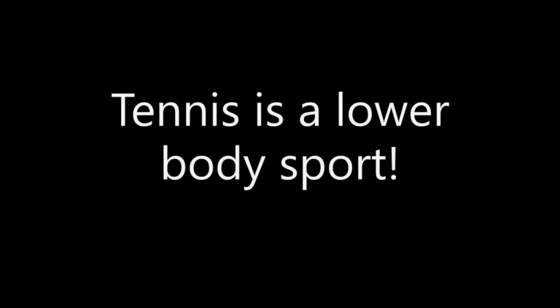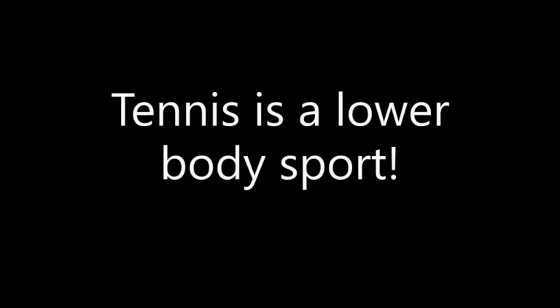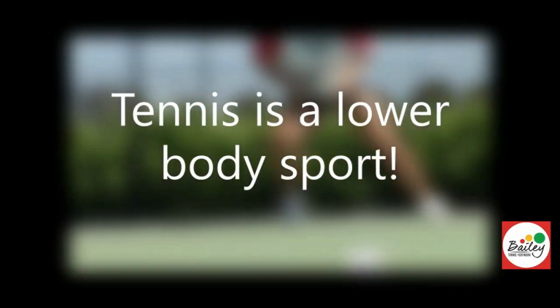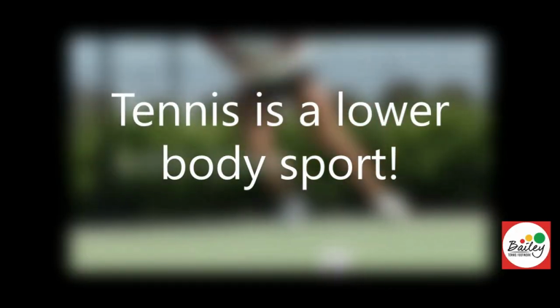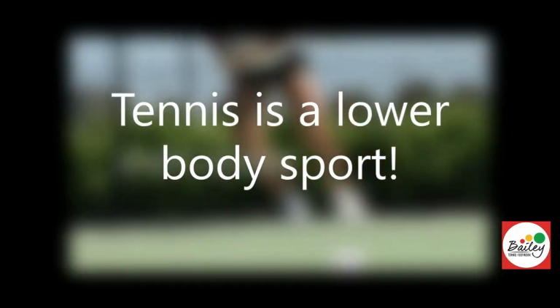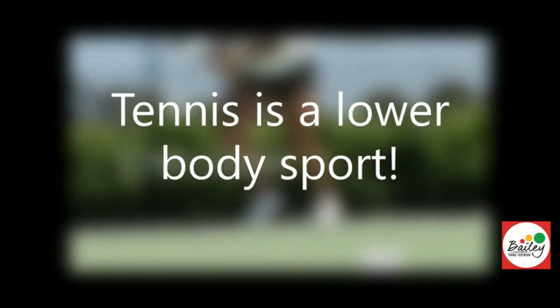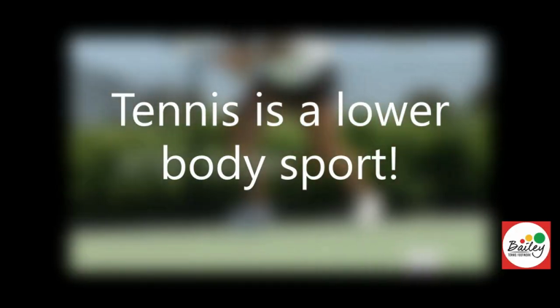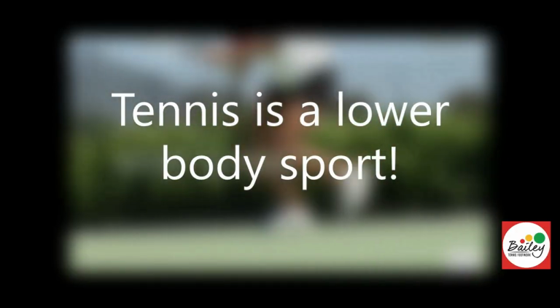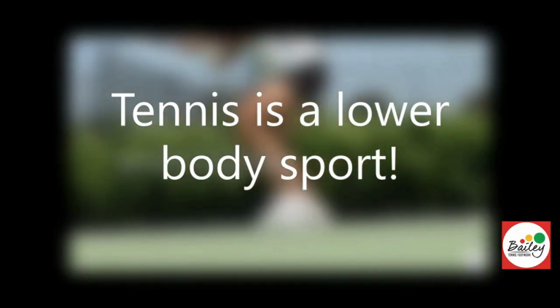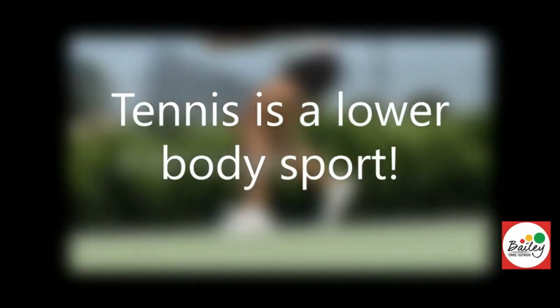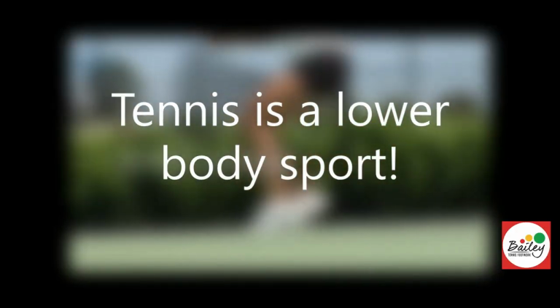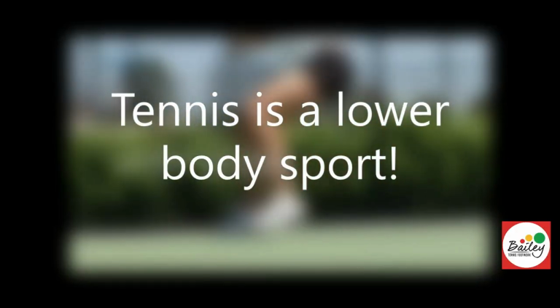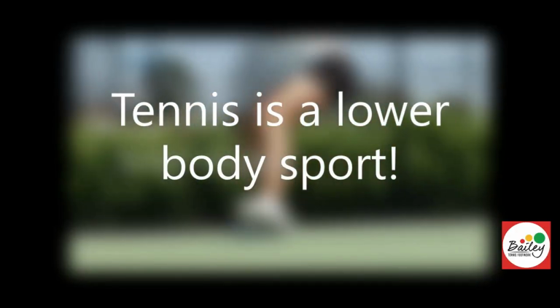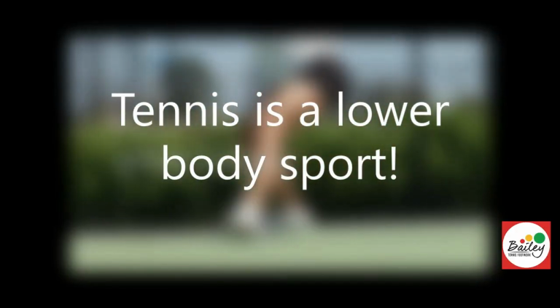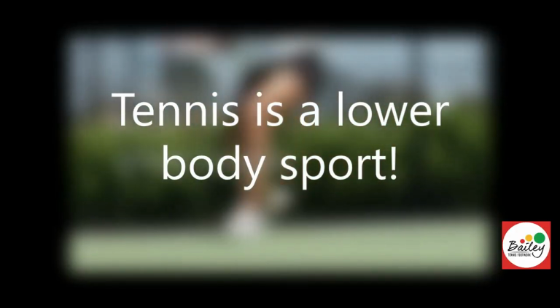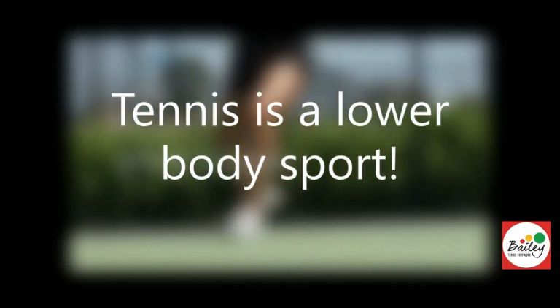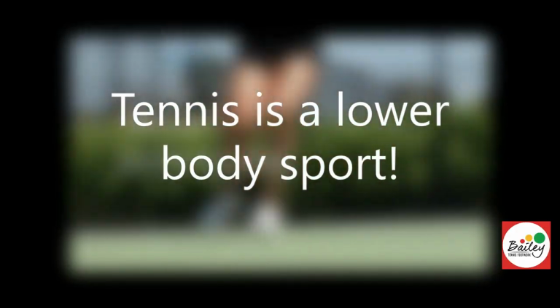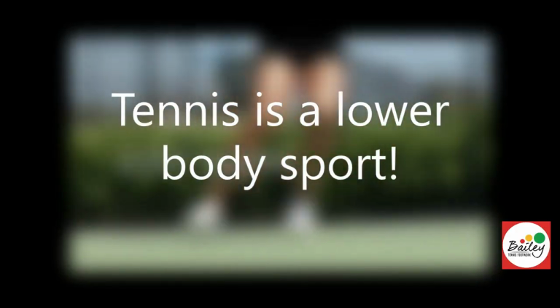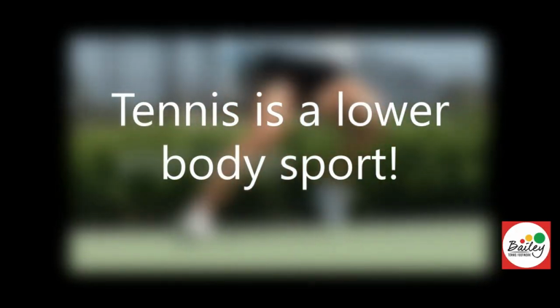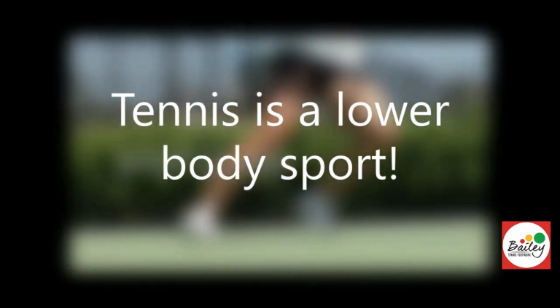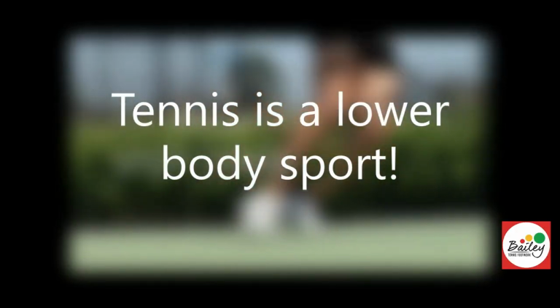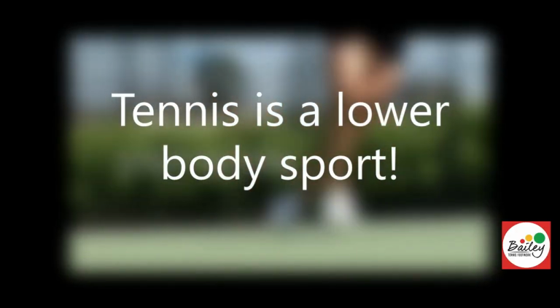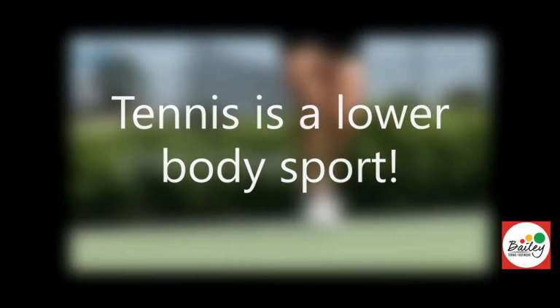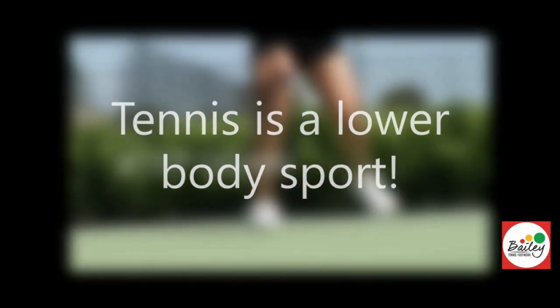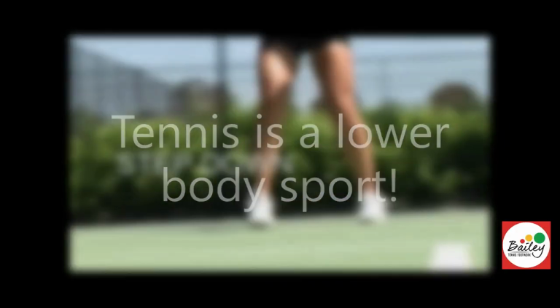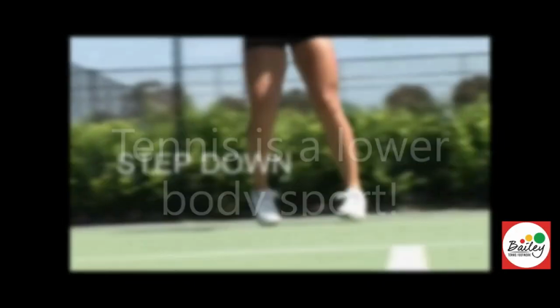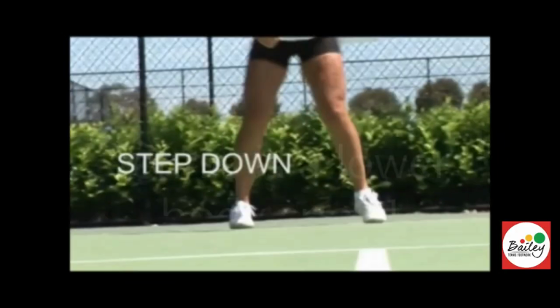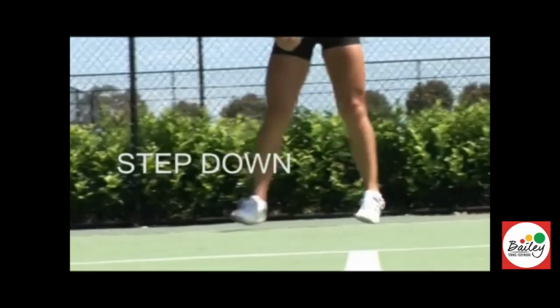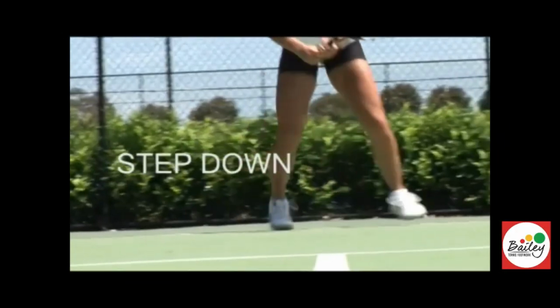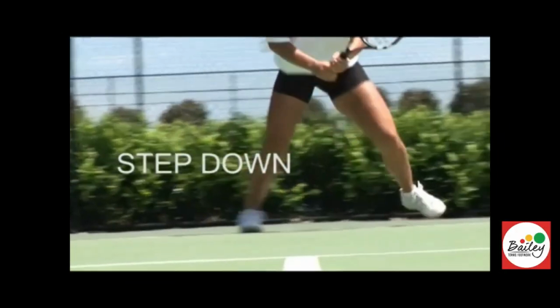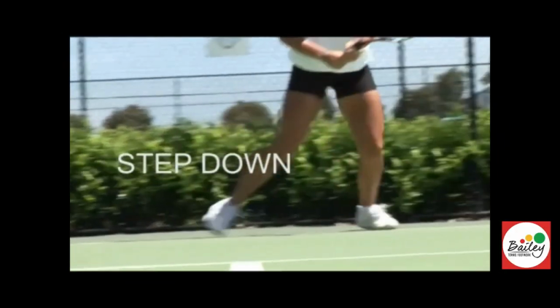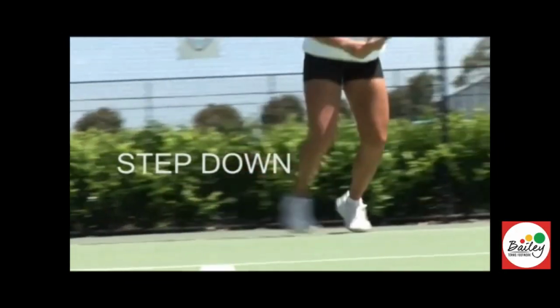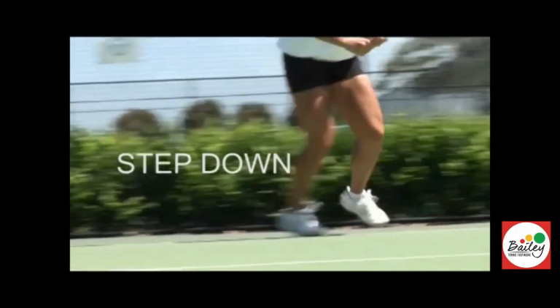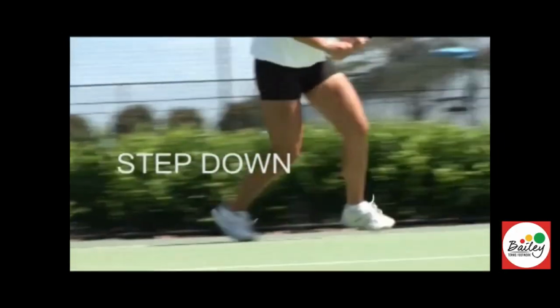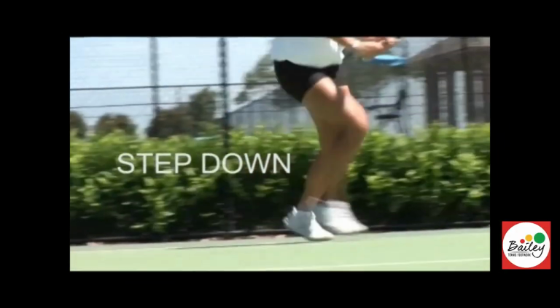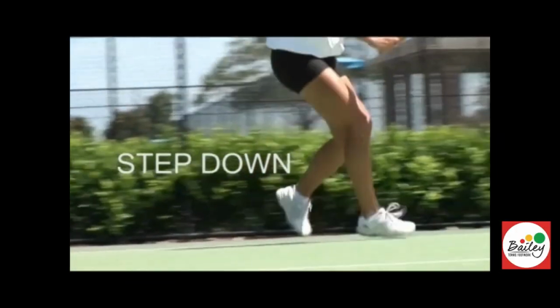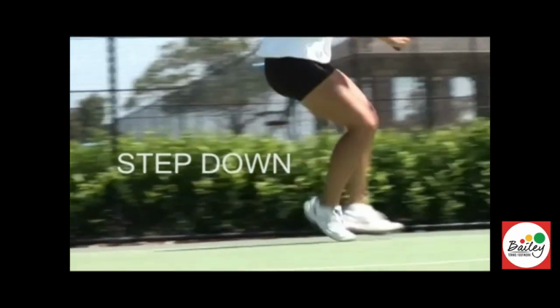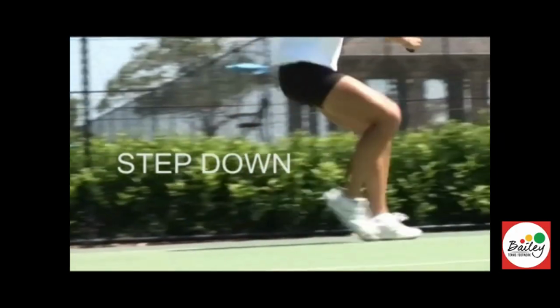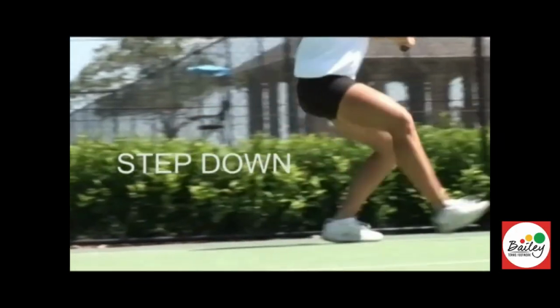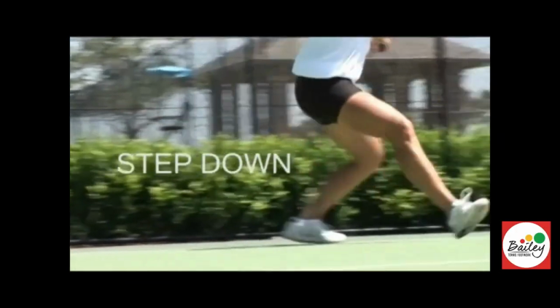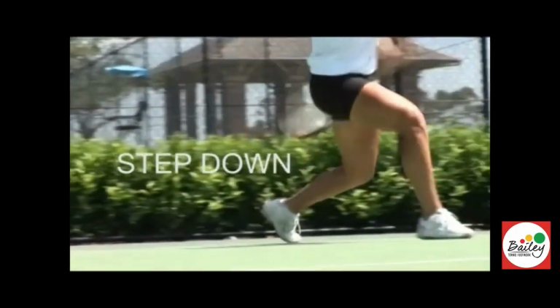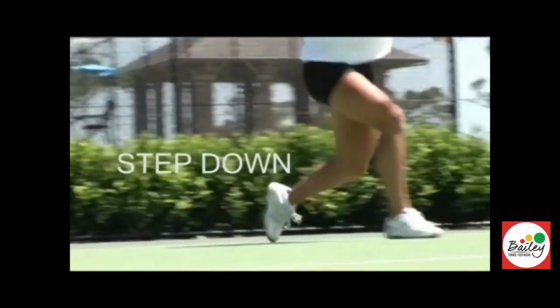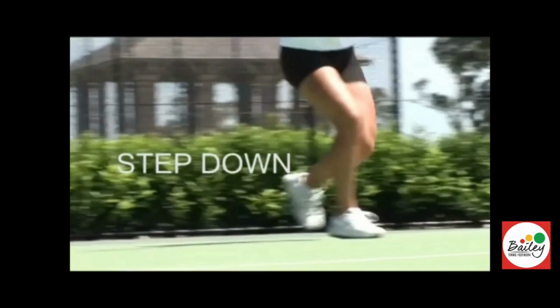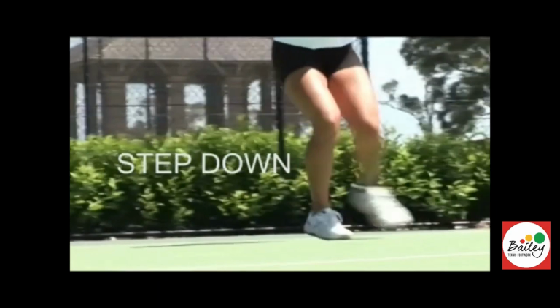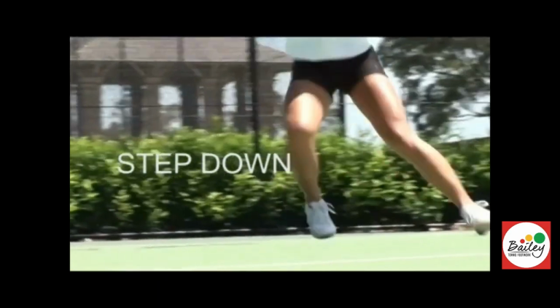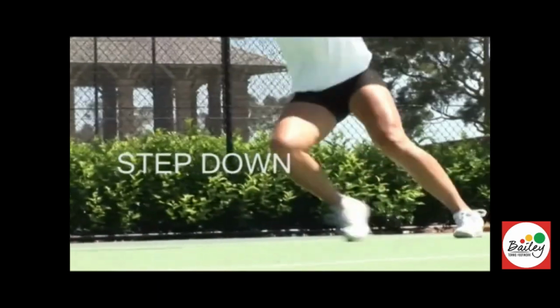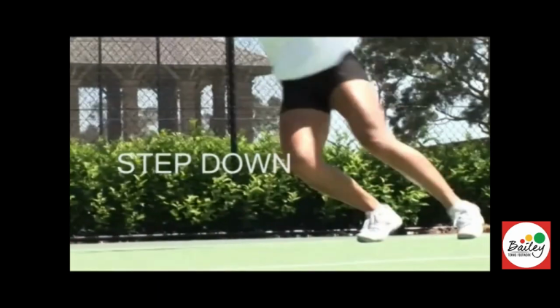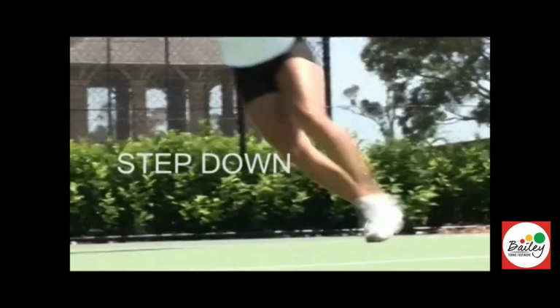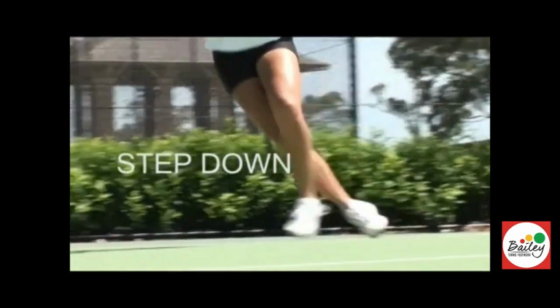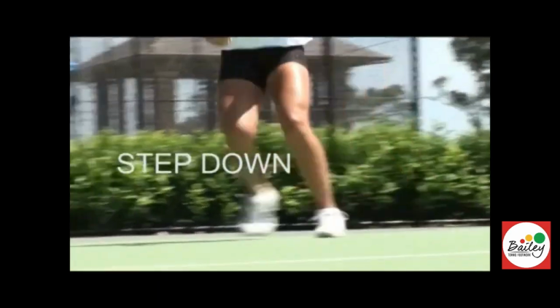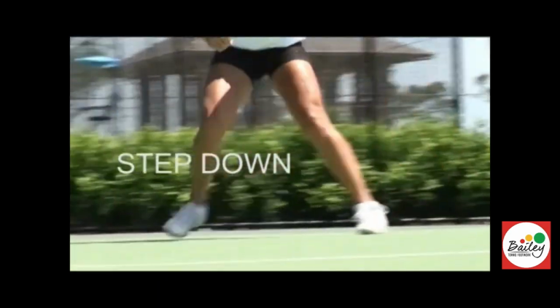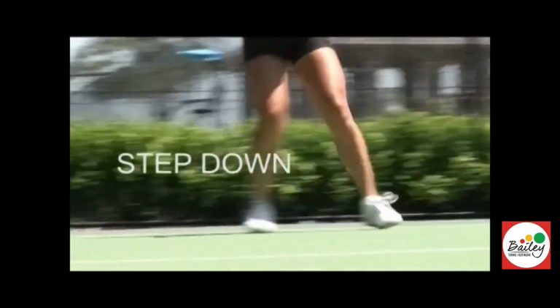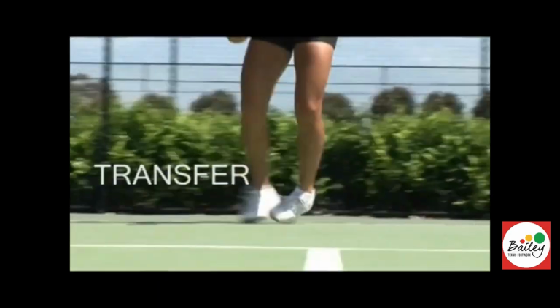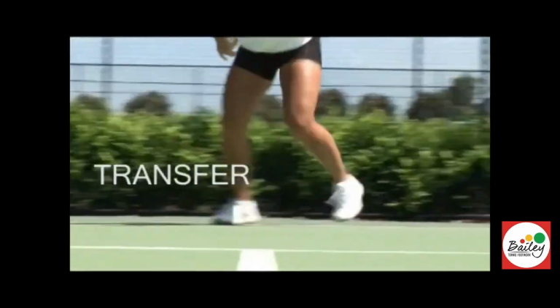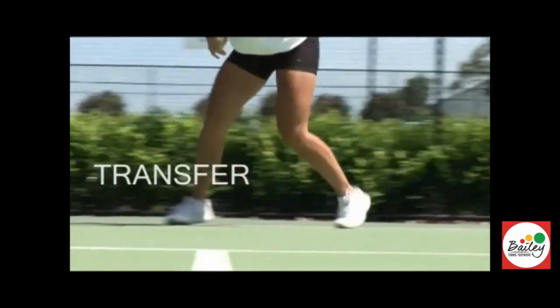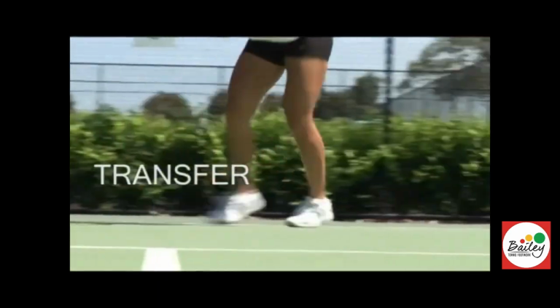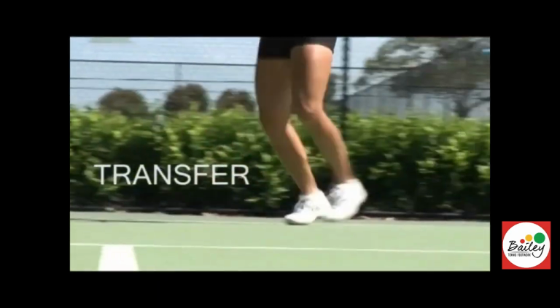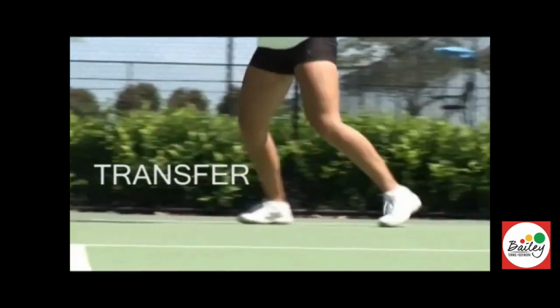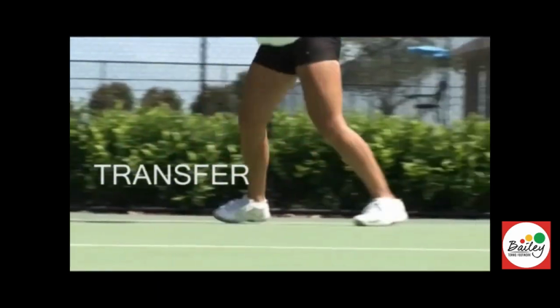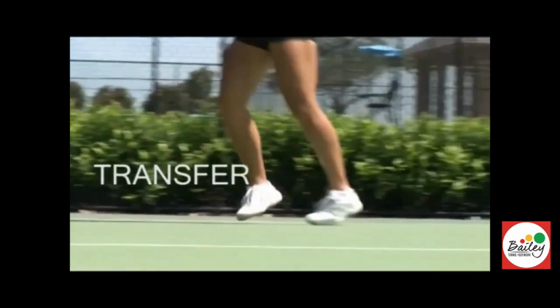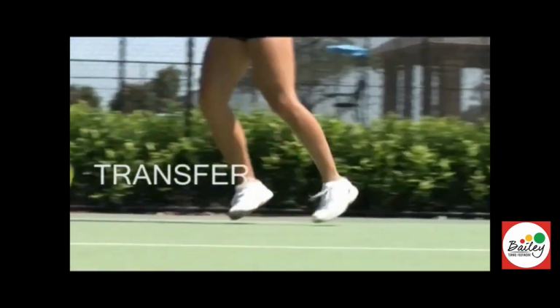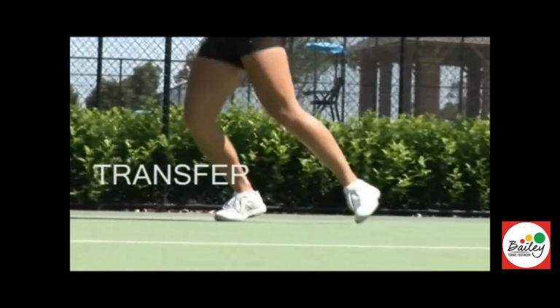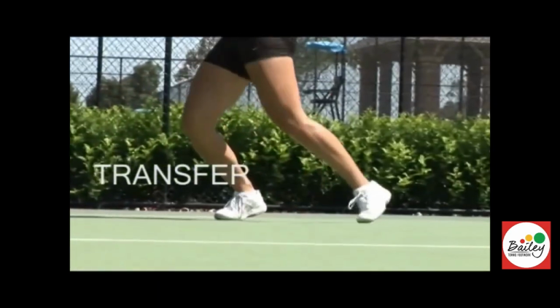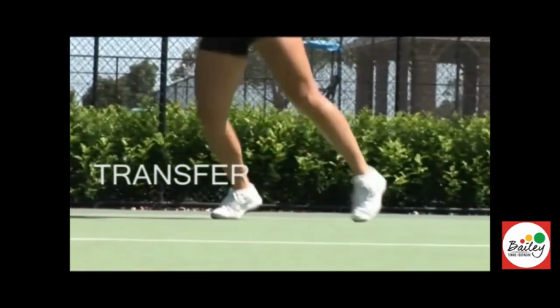Cha cha cha, step down, bring the leg through, cross back, backhand, cha cha cha, drop the back knee, through you come, kick.